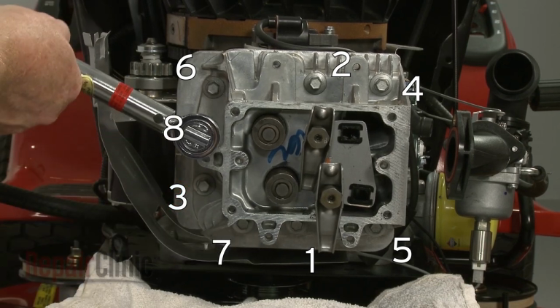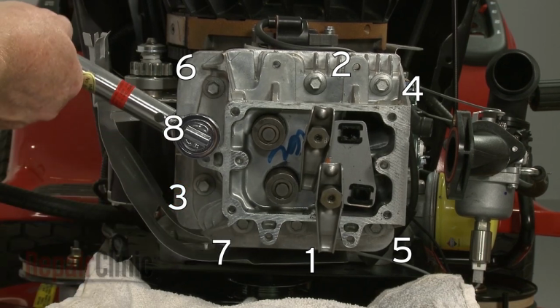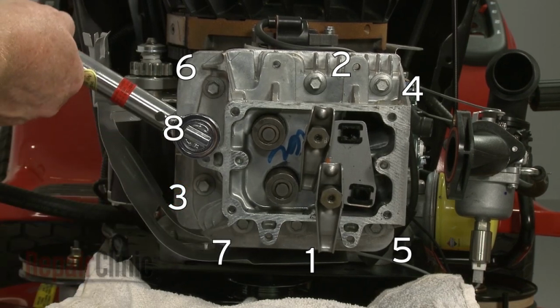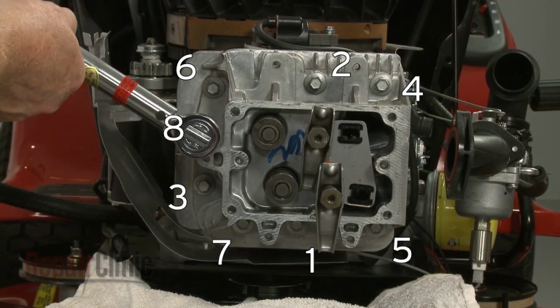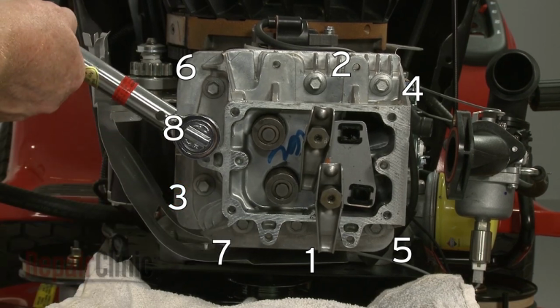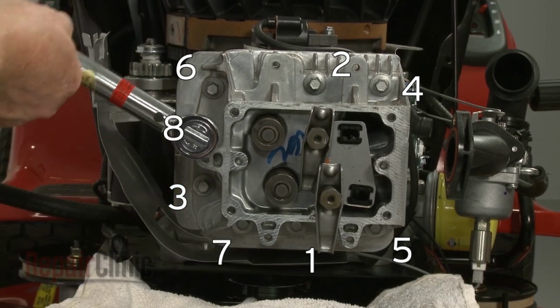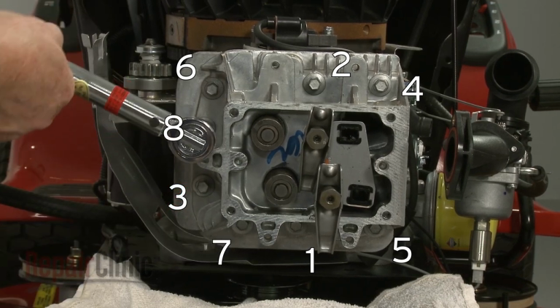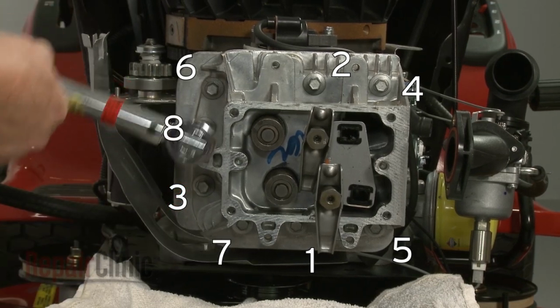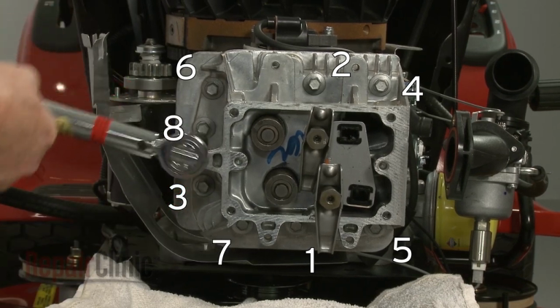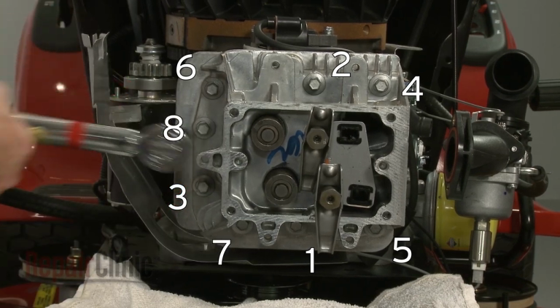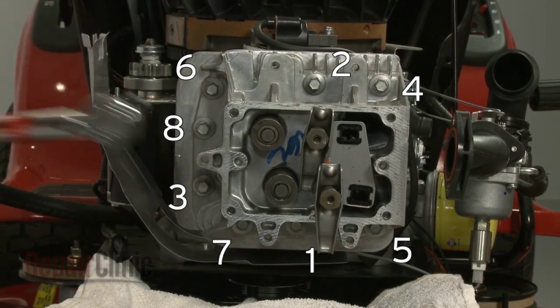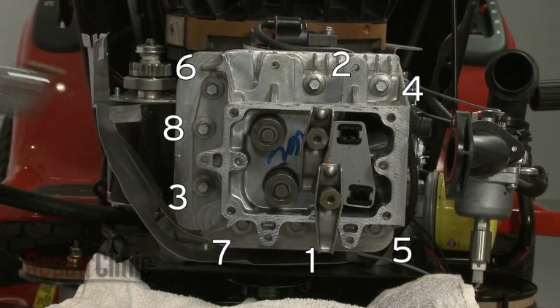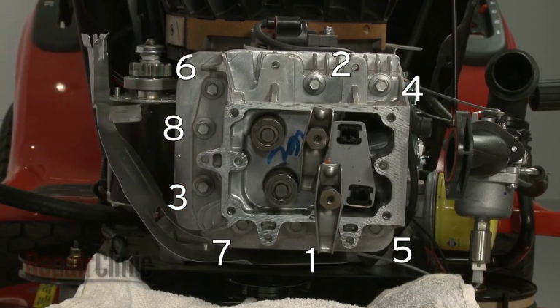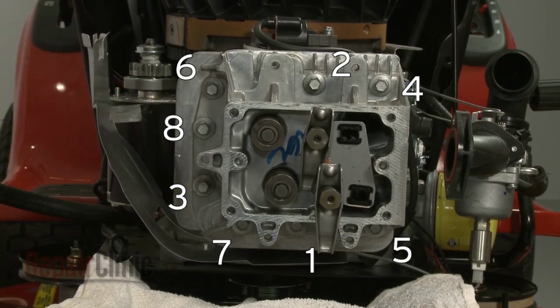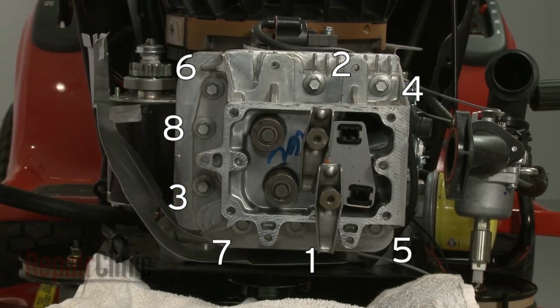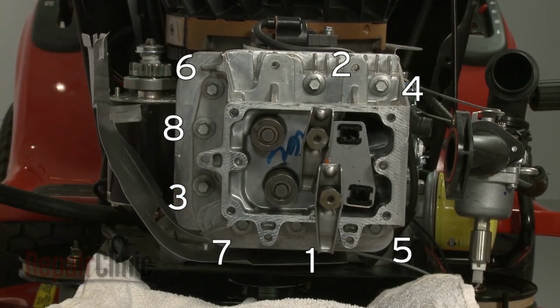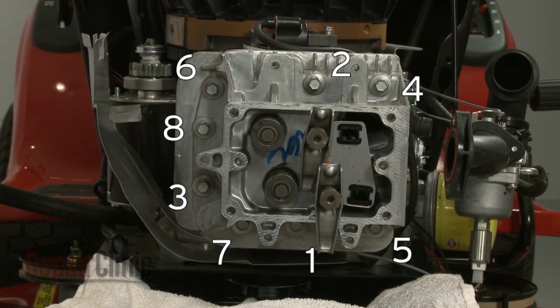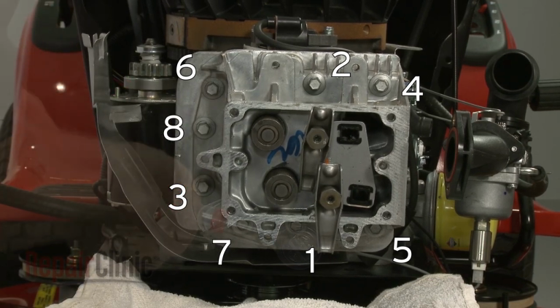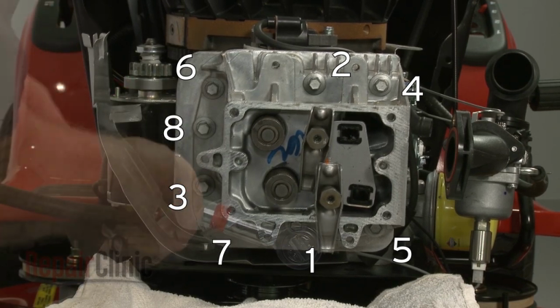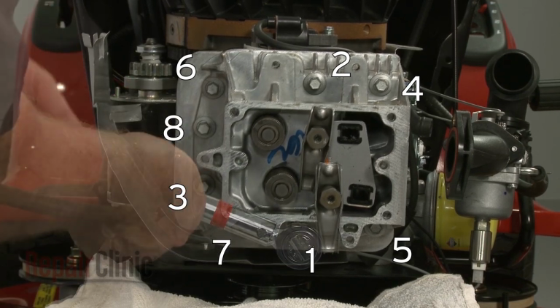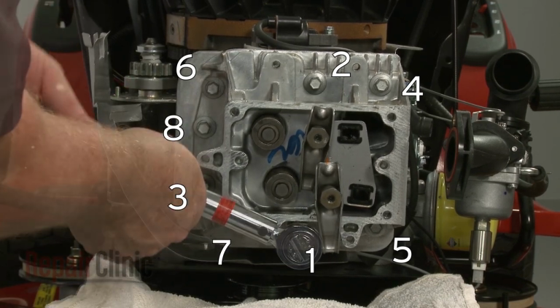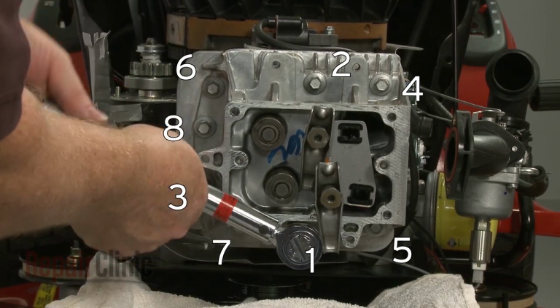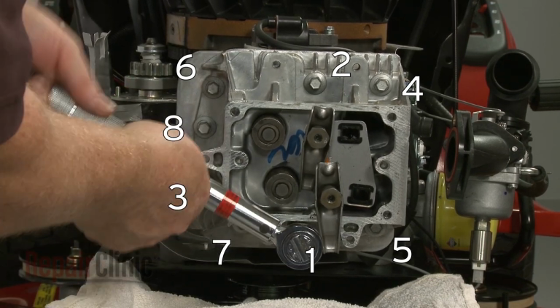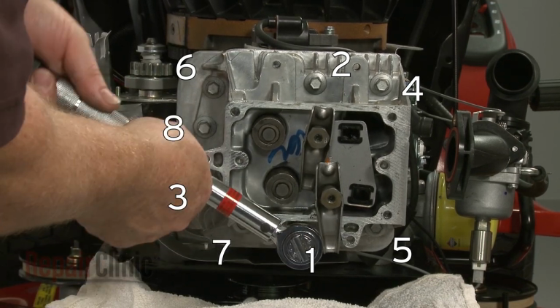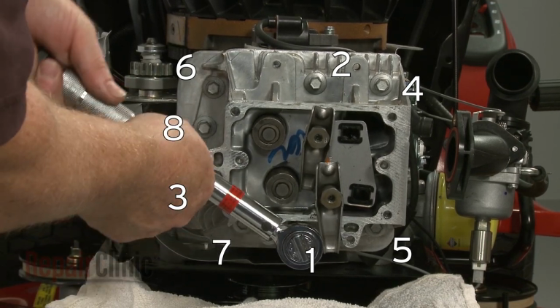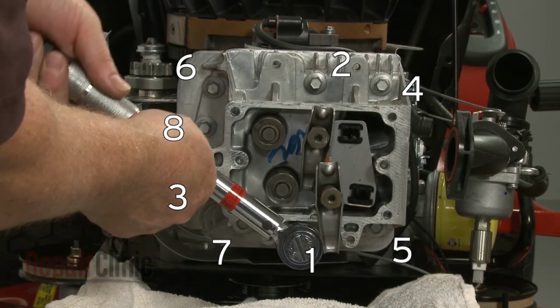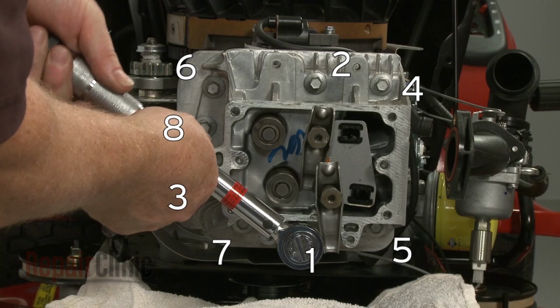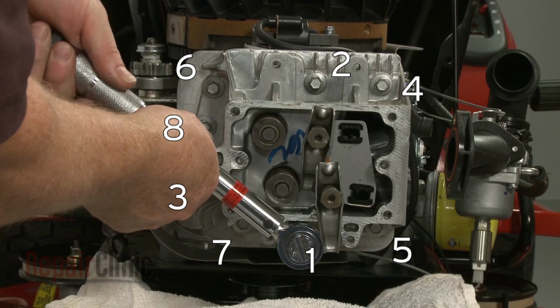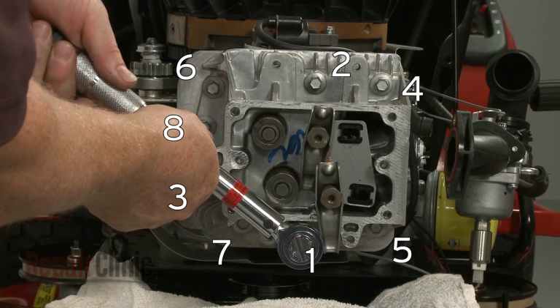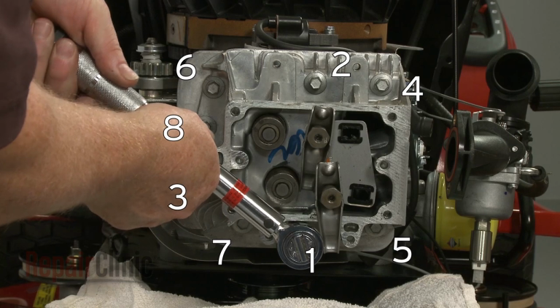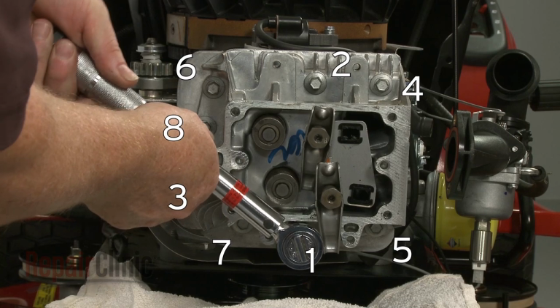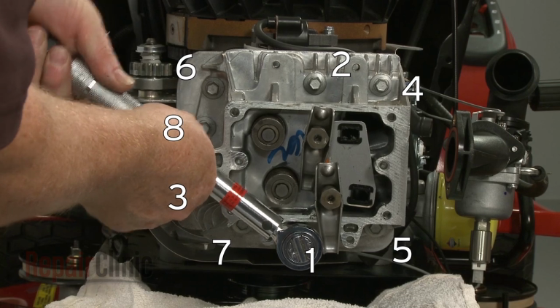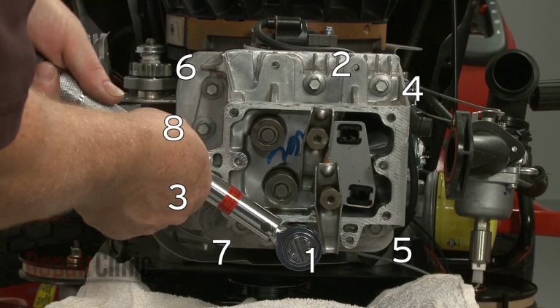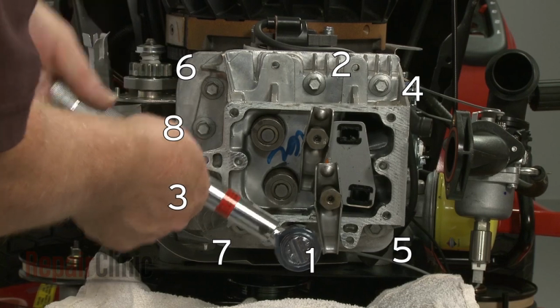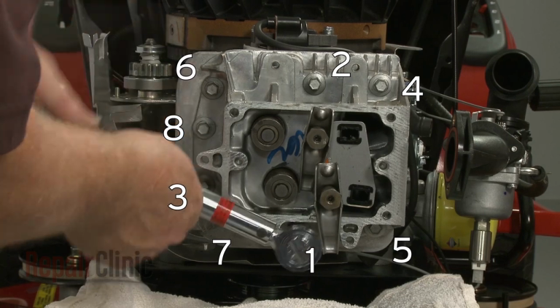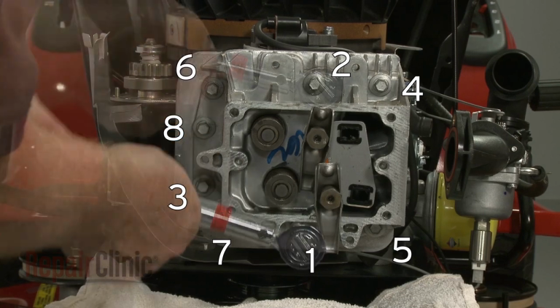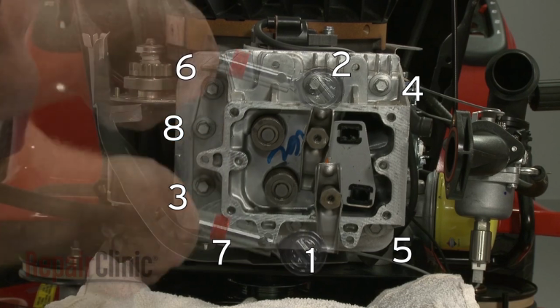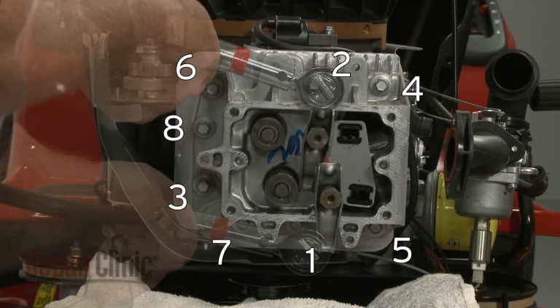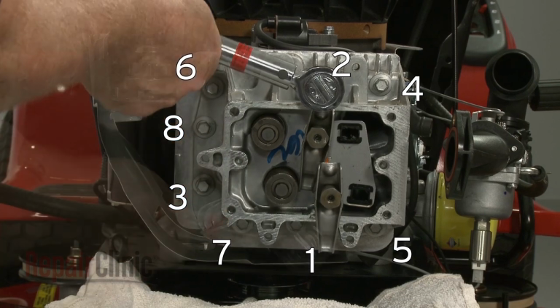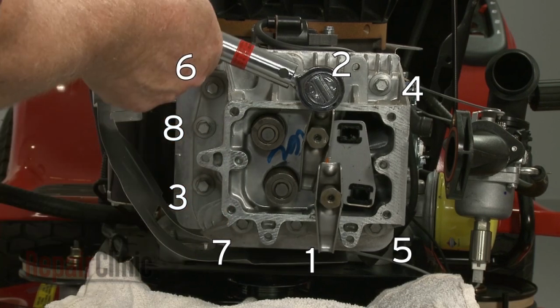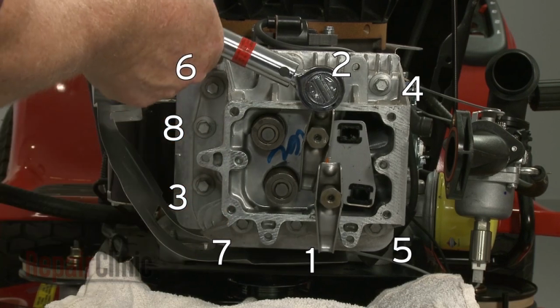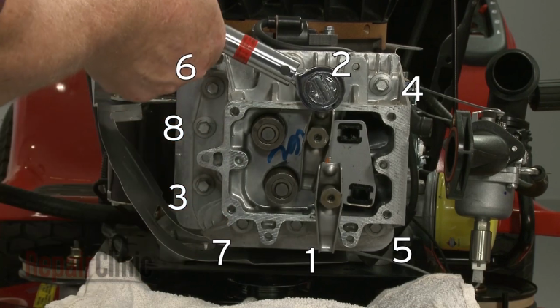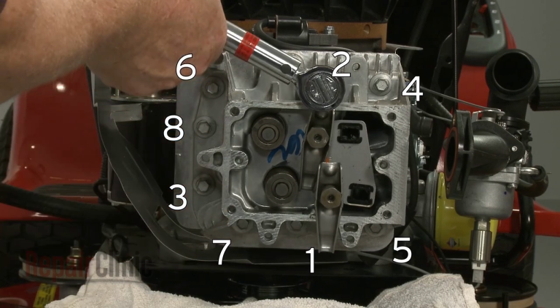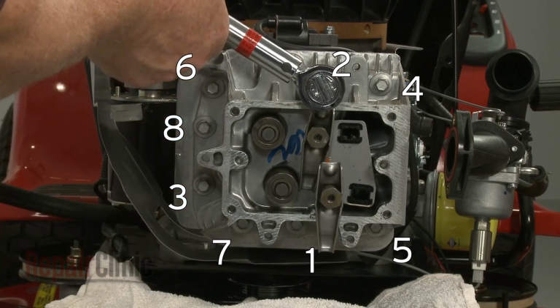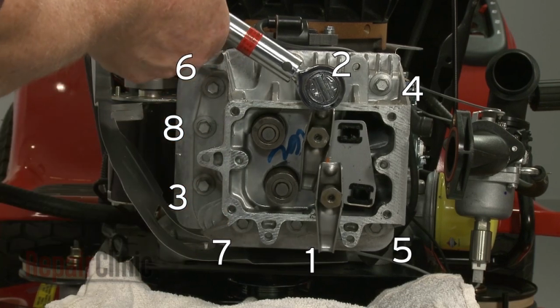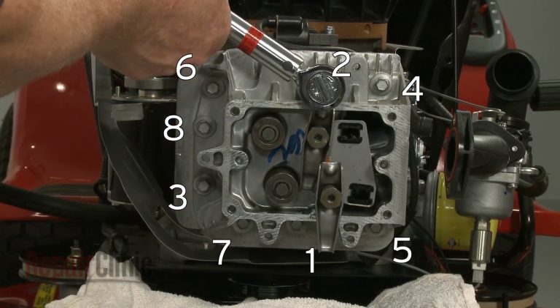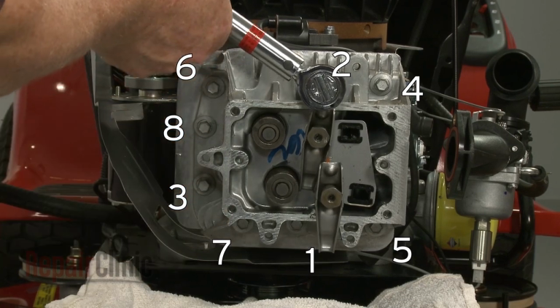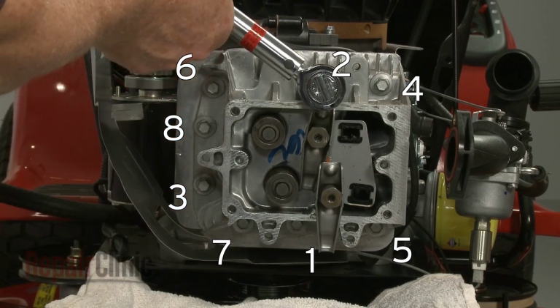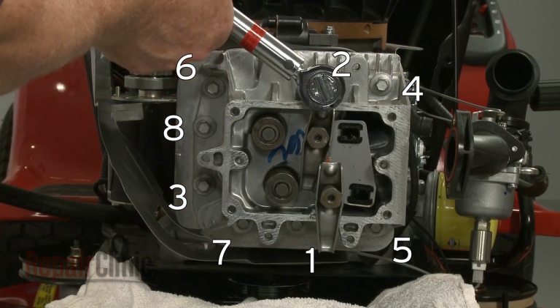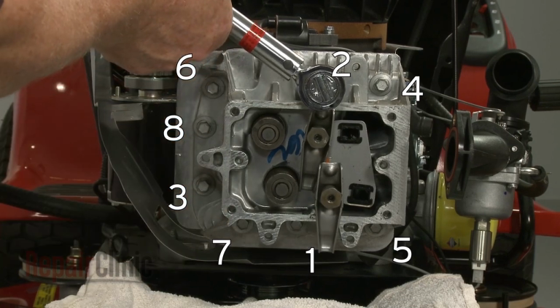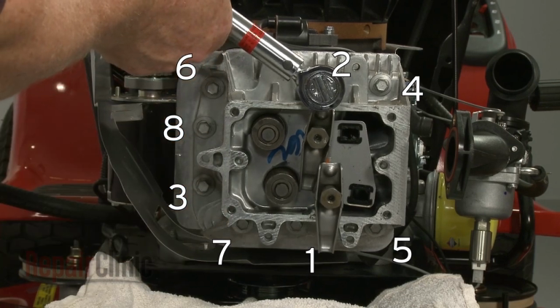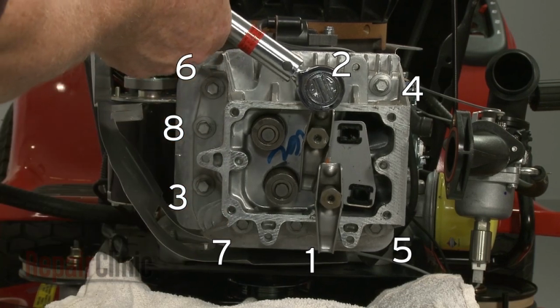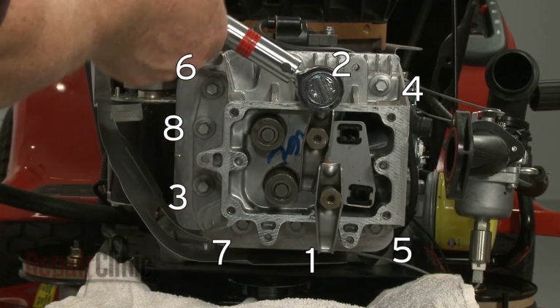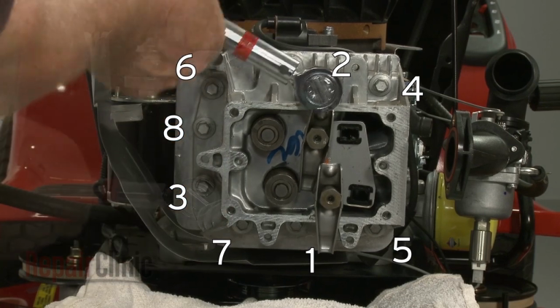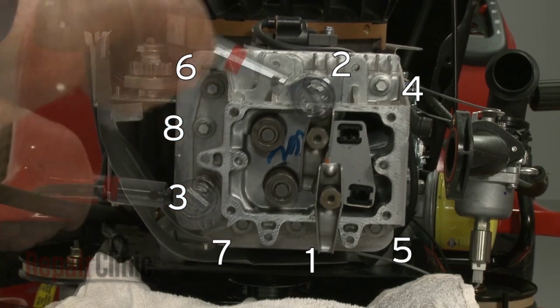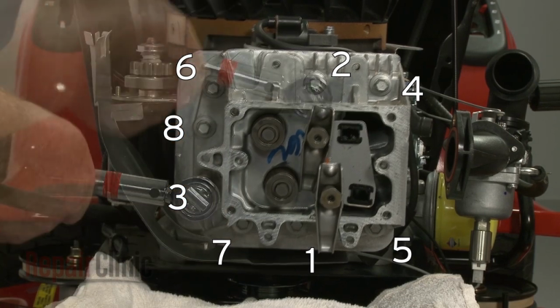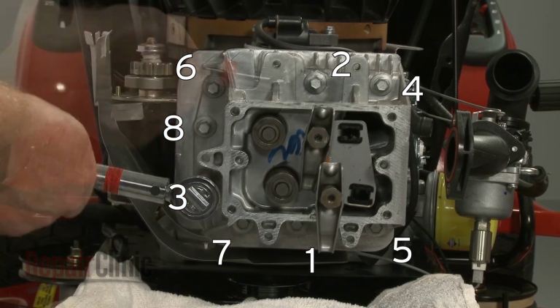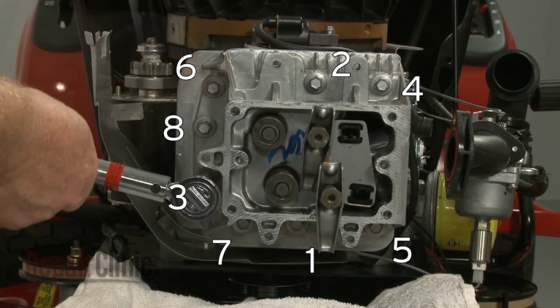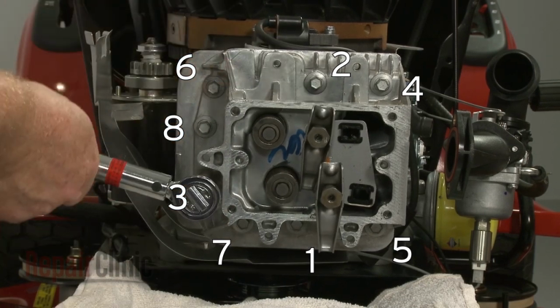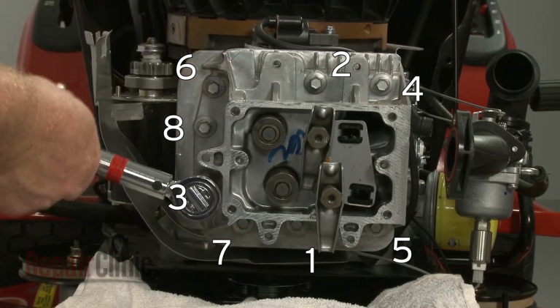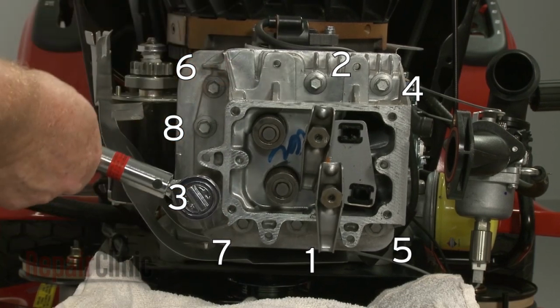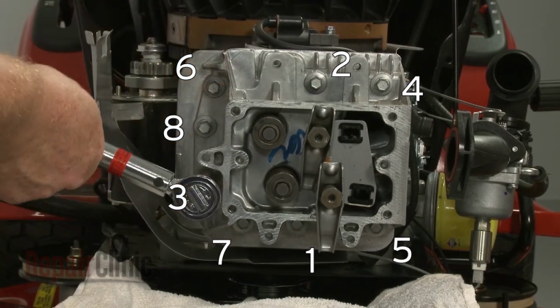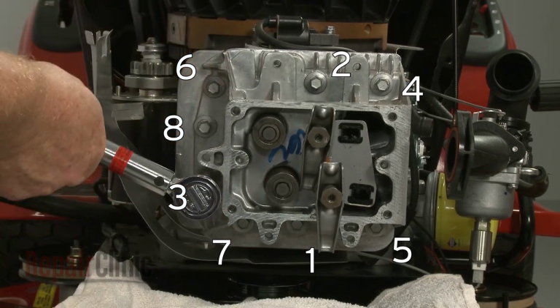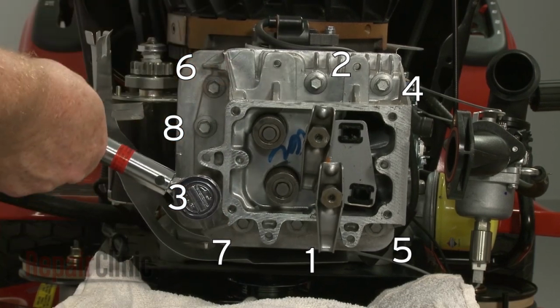Torque the bolts in the same pattern, then torque the bolts again in the same pattern to 250 inch-pounds.